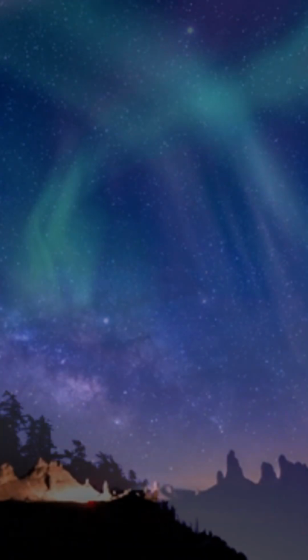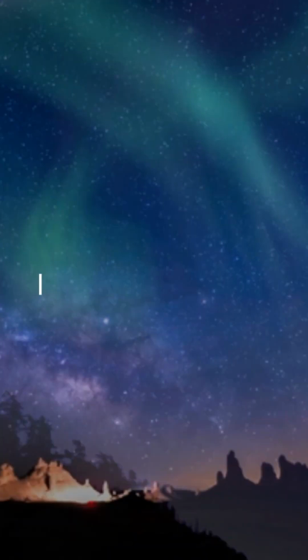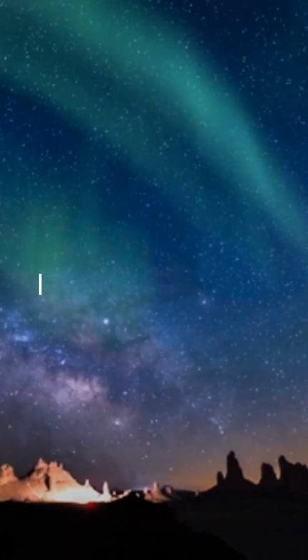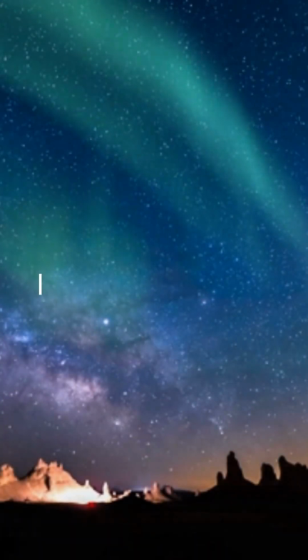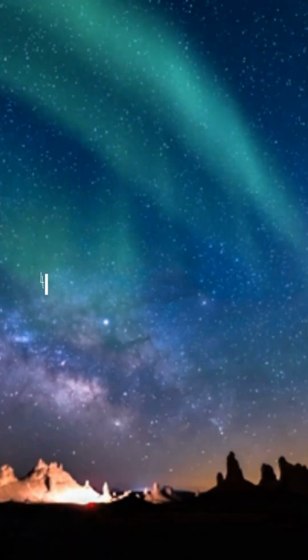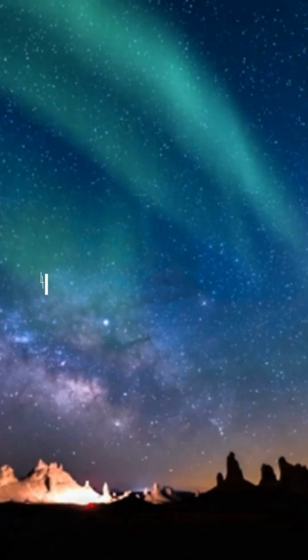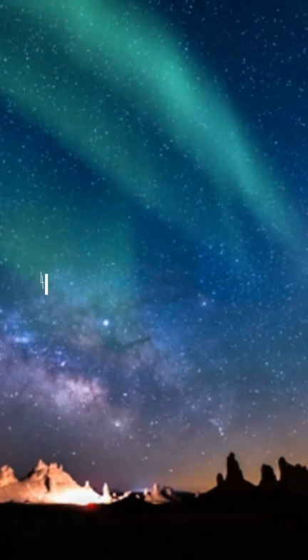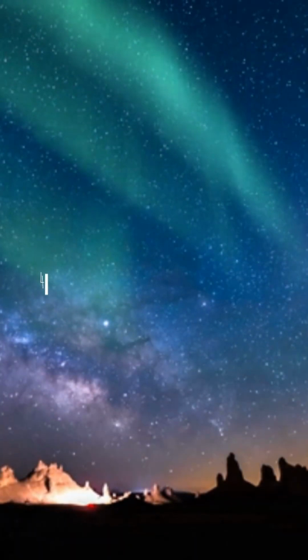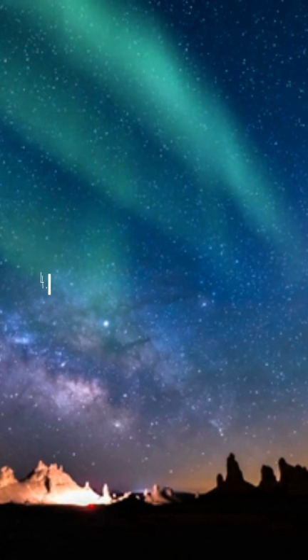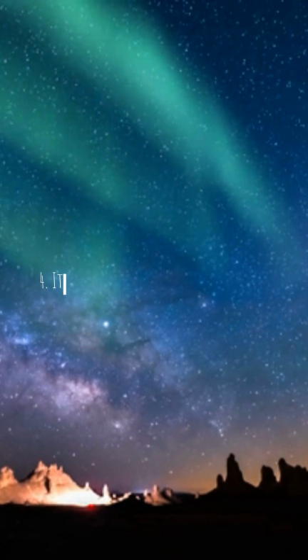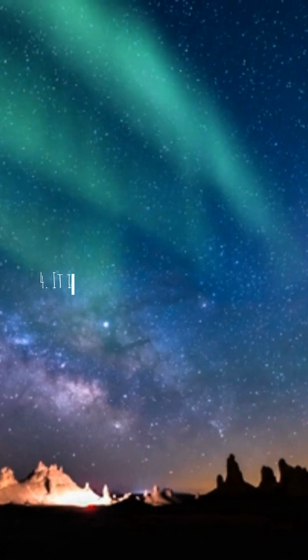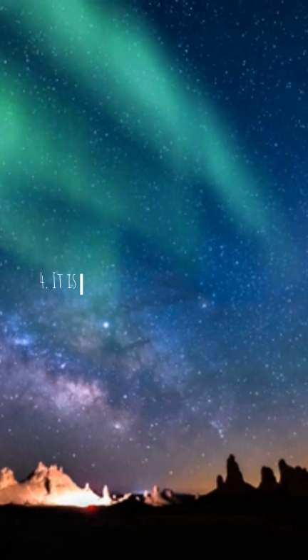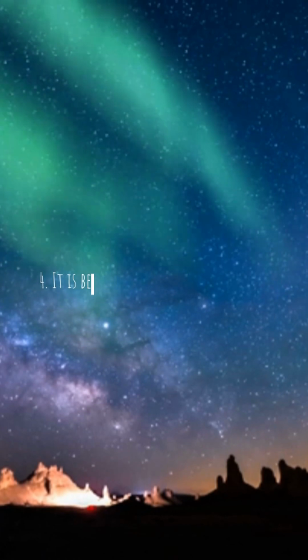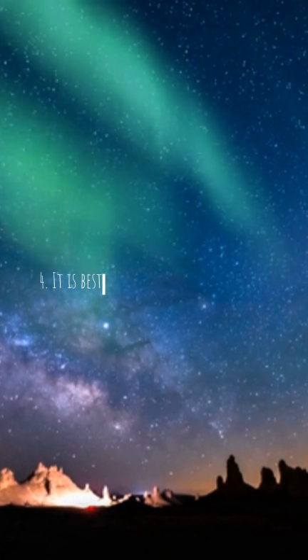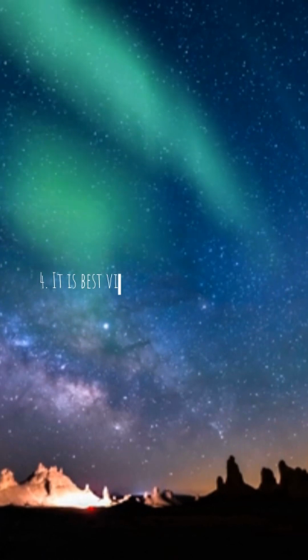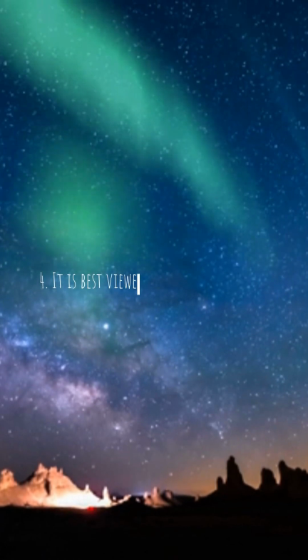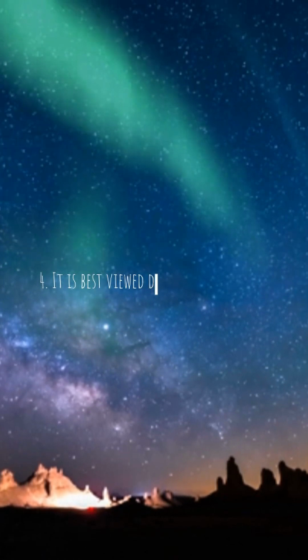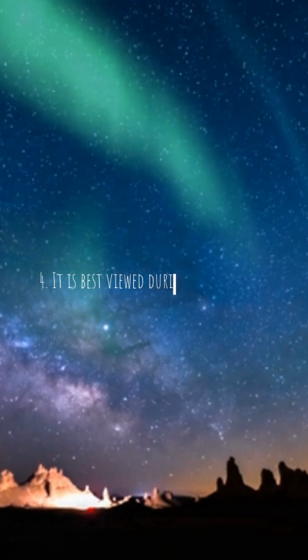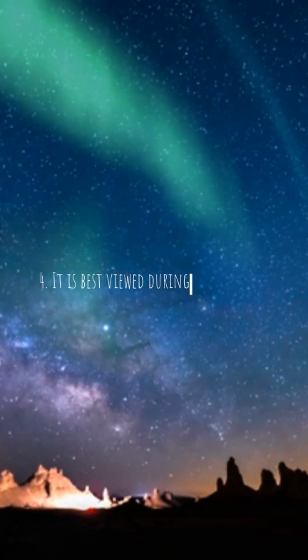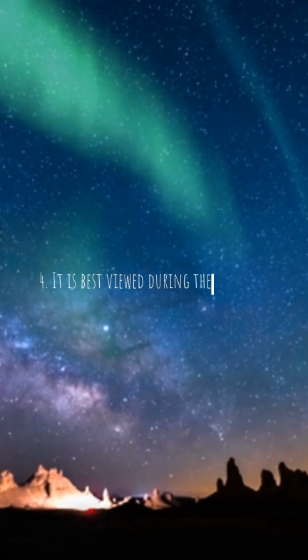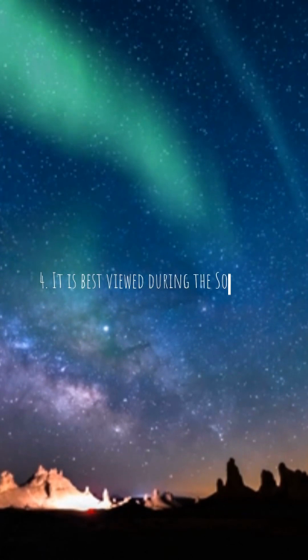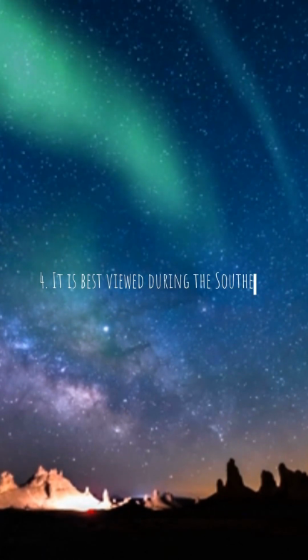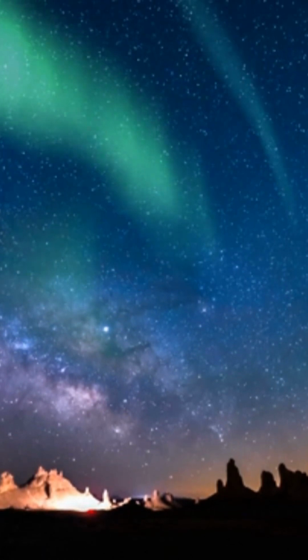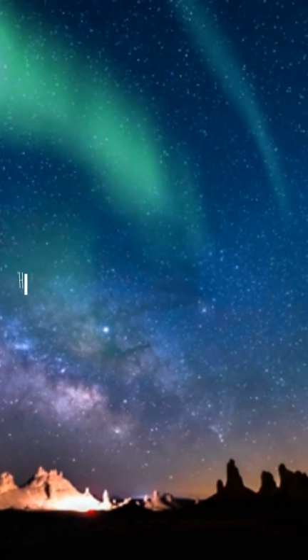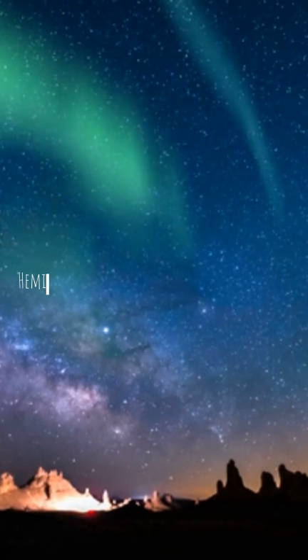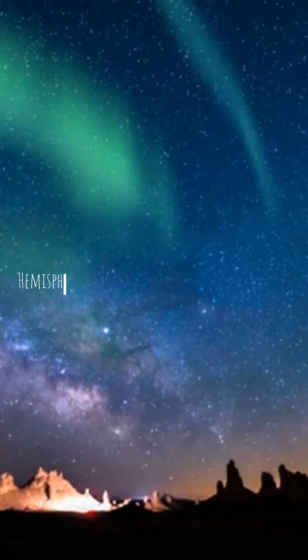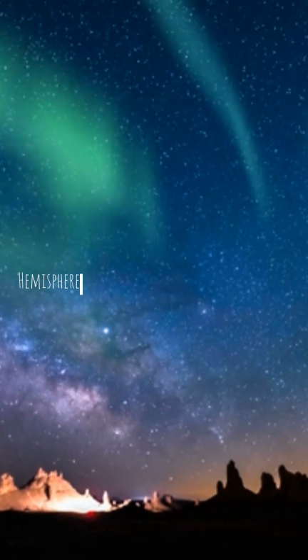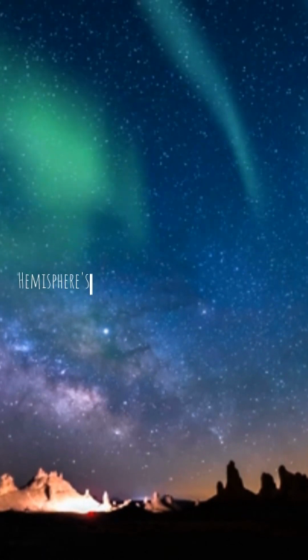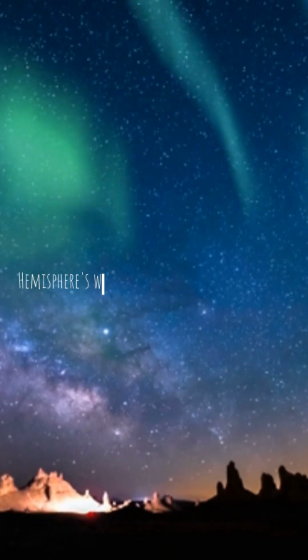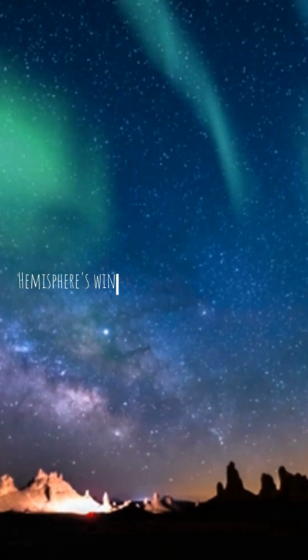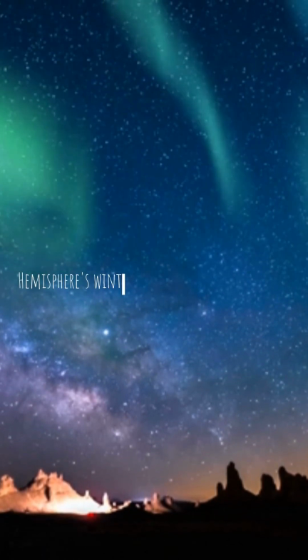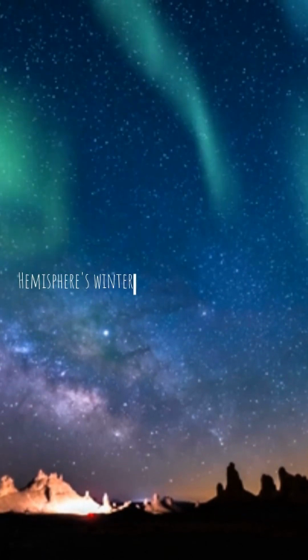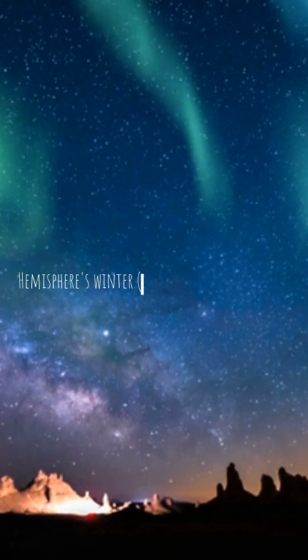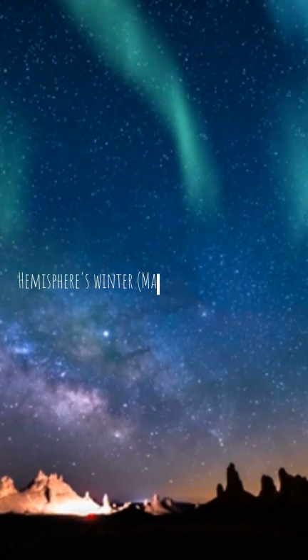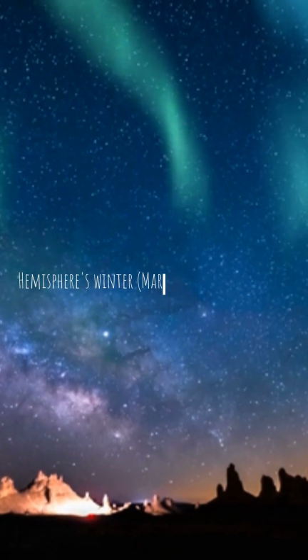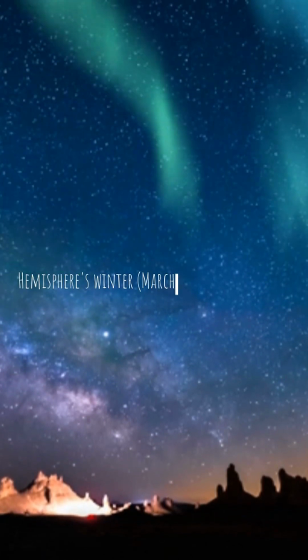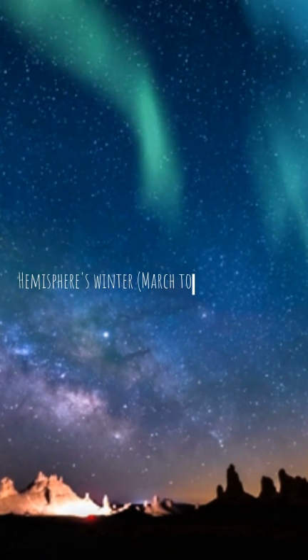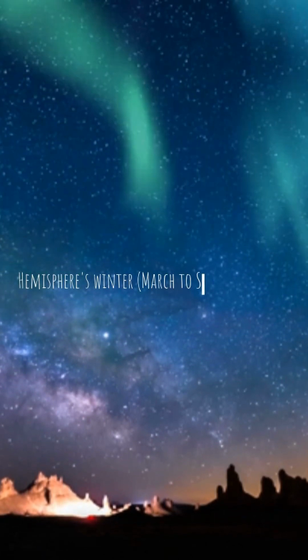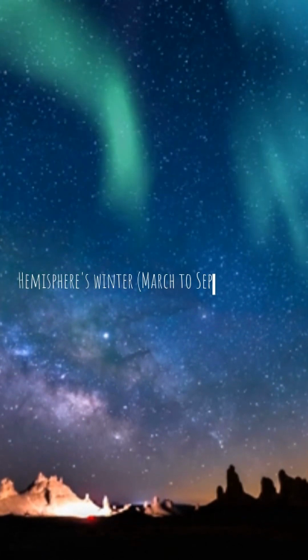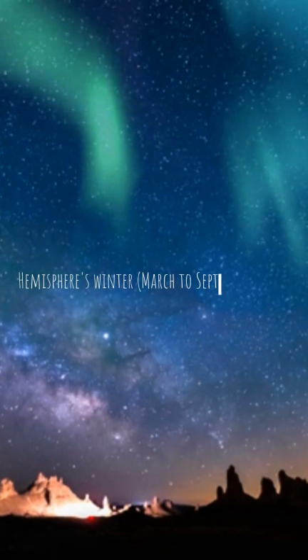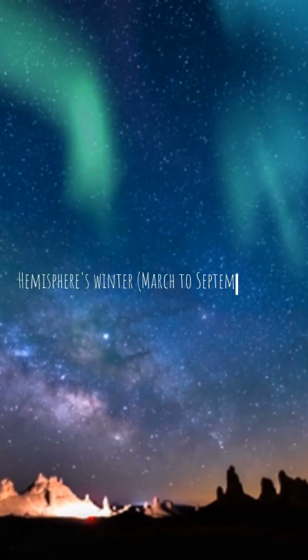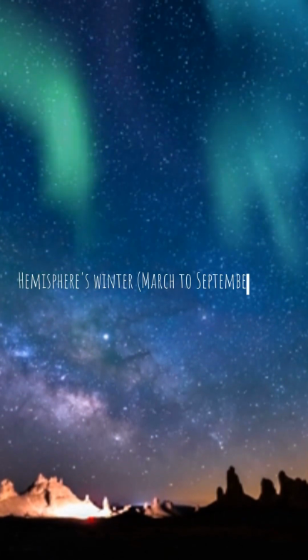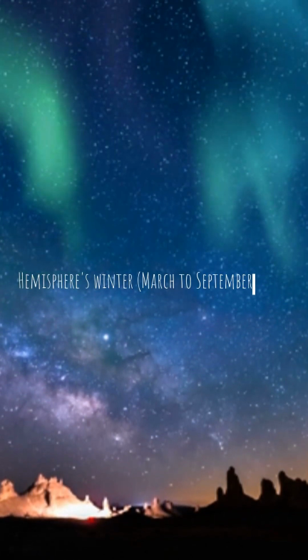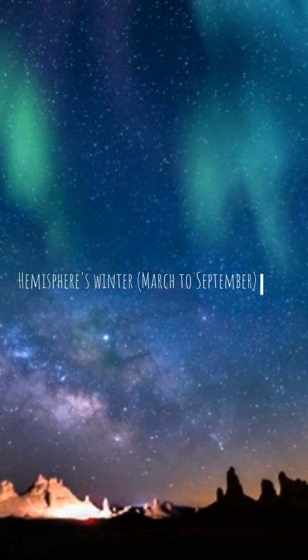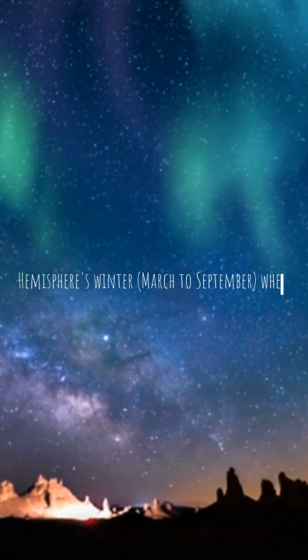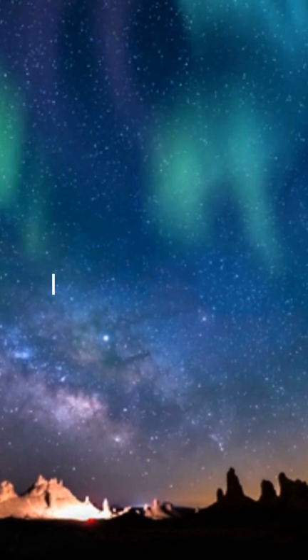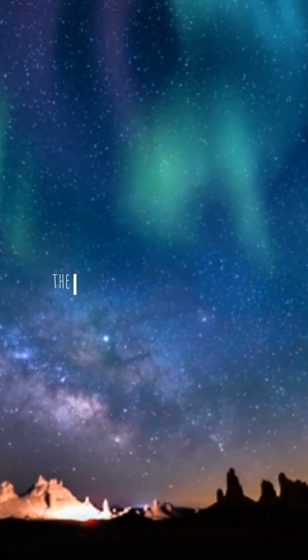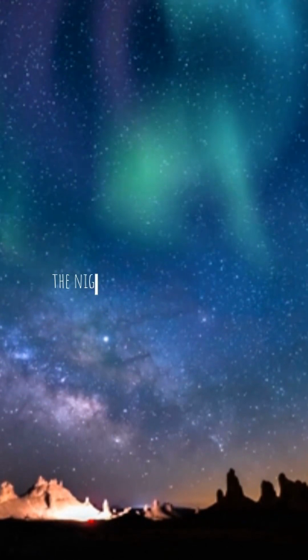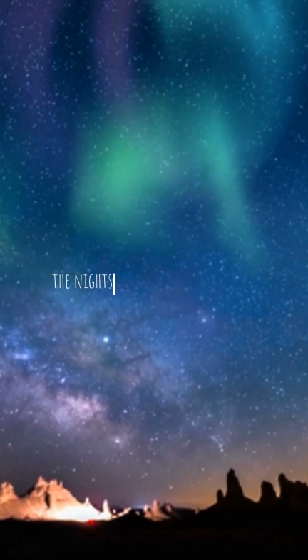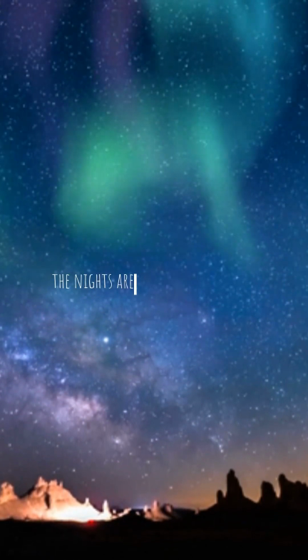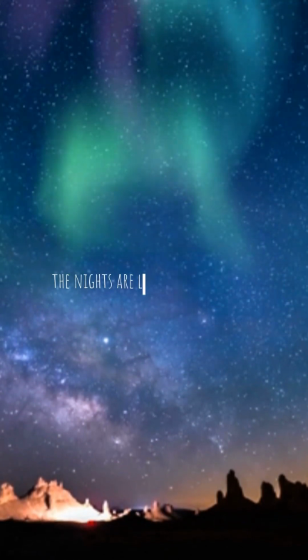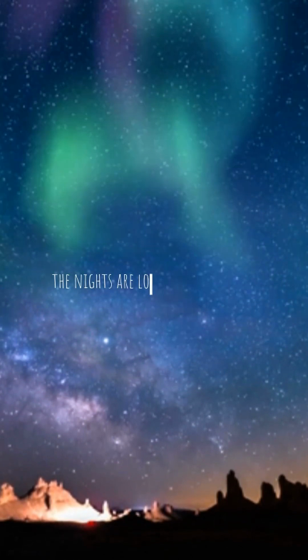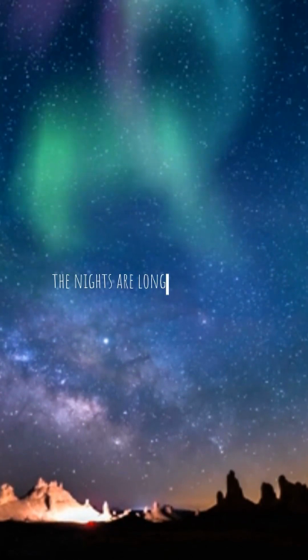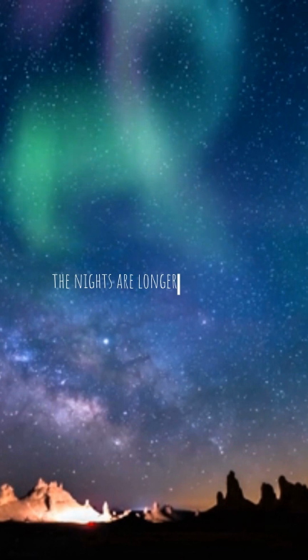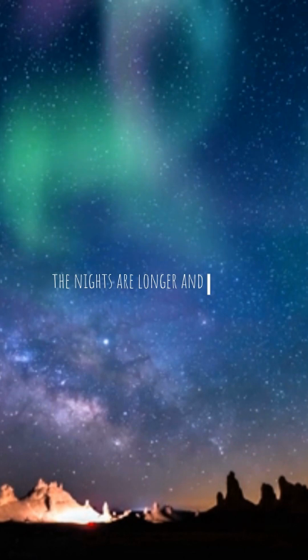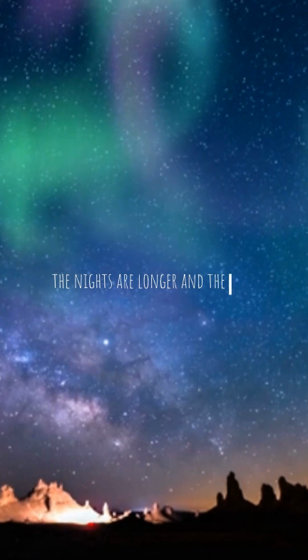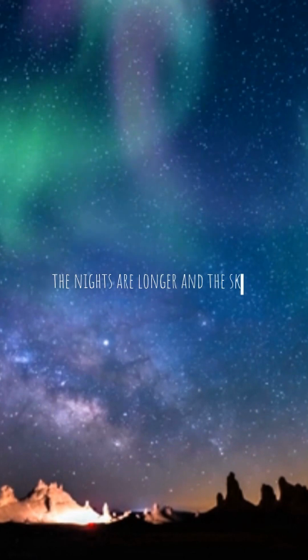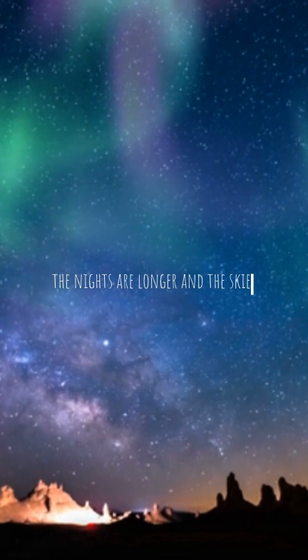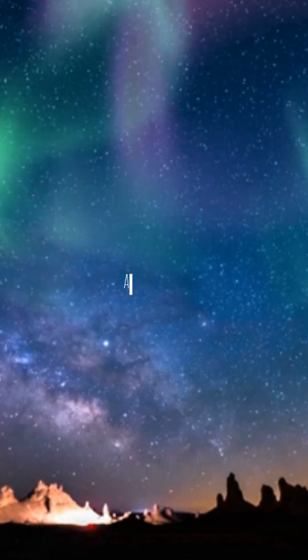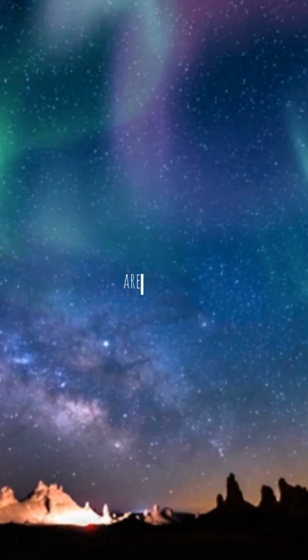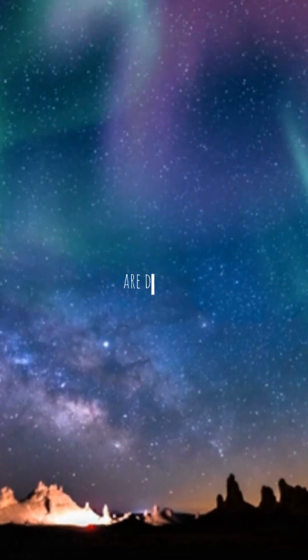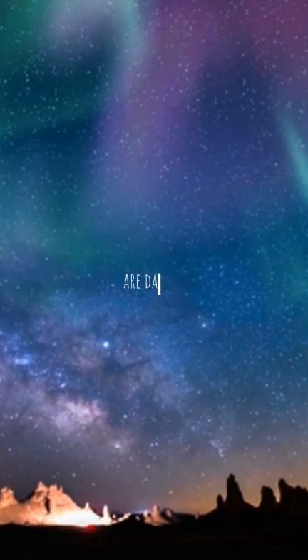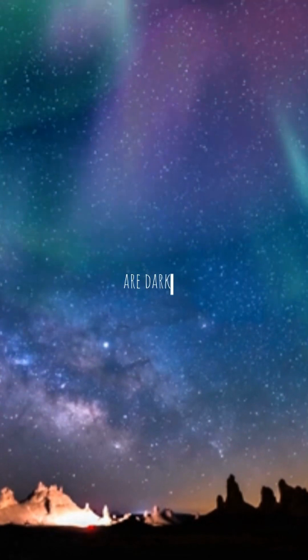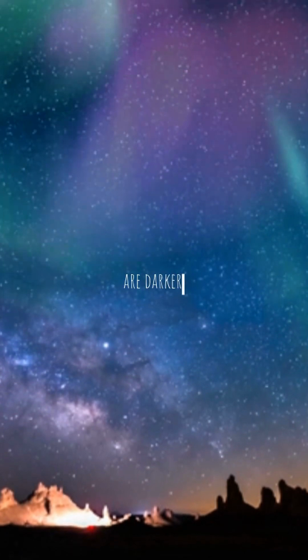Fact 4: It is best viewed during the southern hemisphere's winter, March to September, when the nights are longer and the skies are darker.